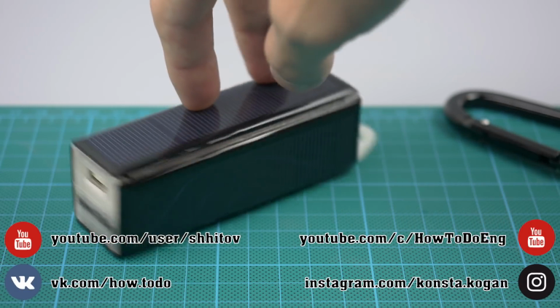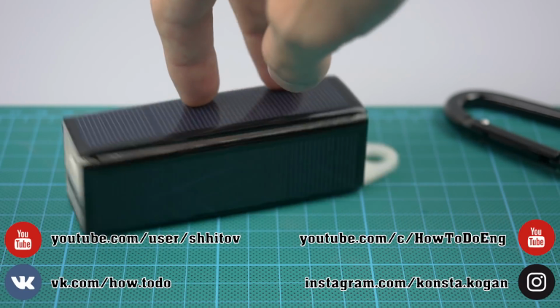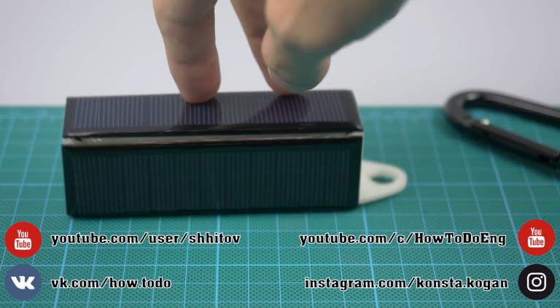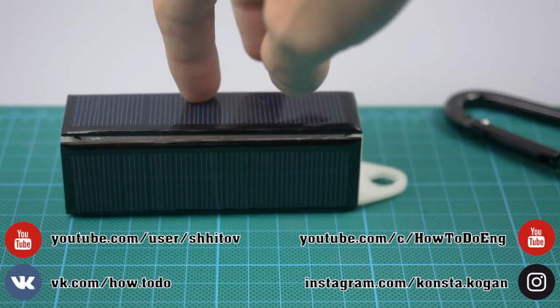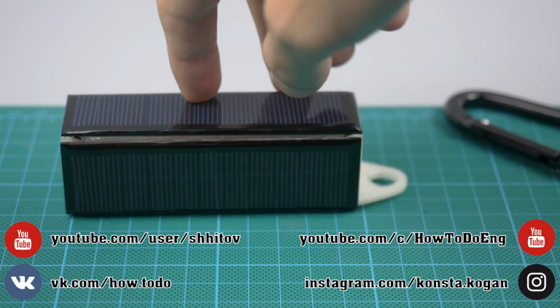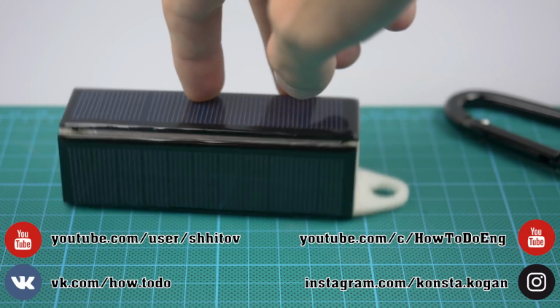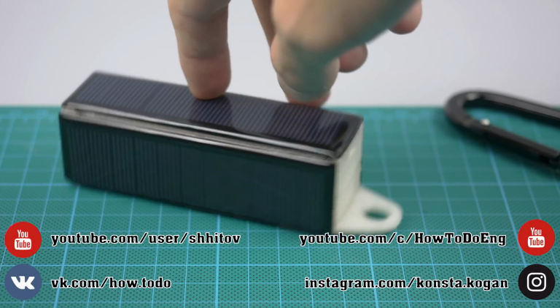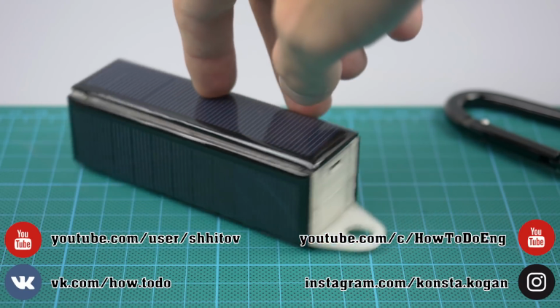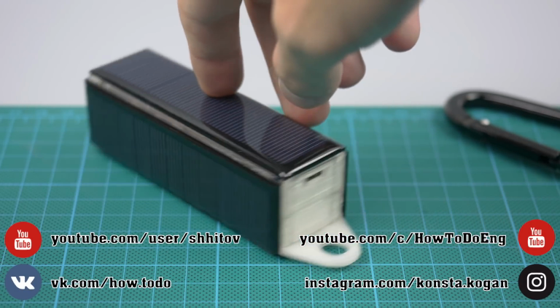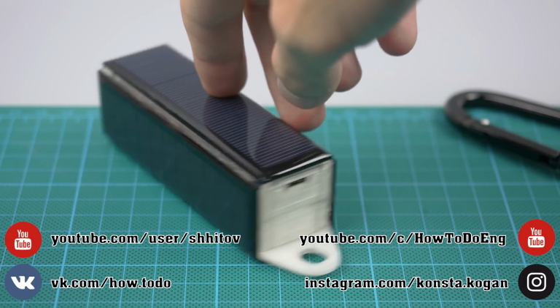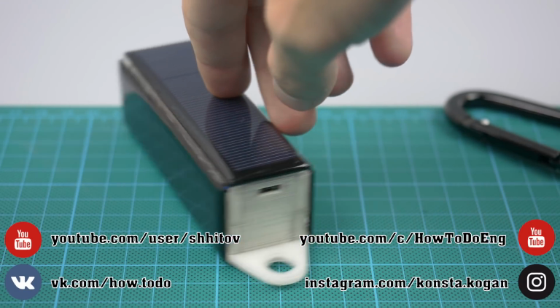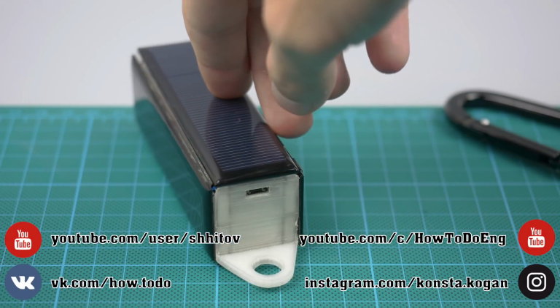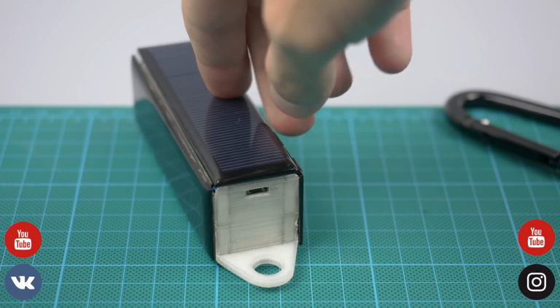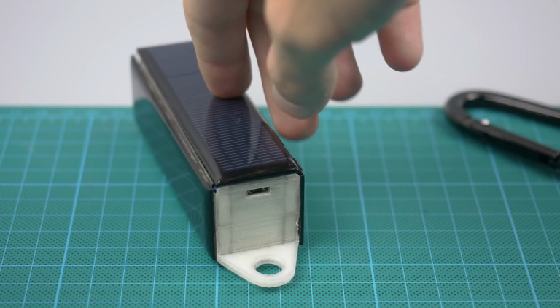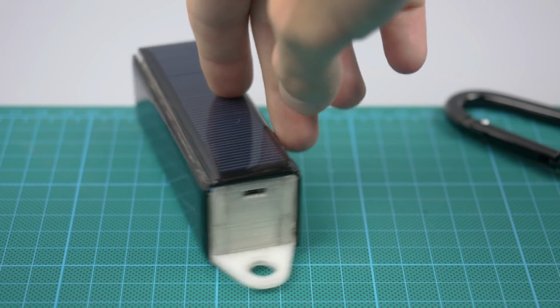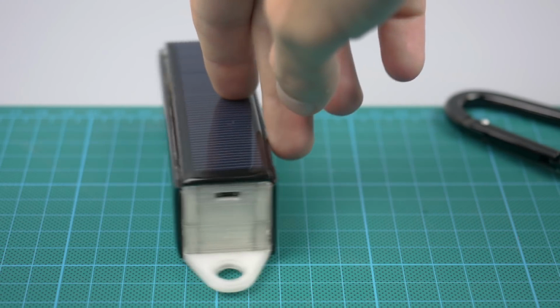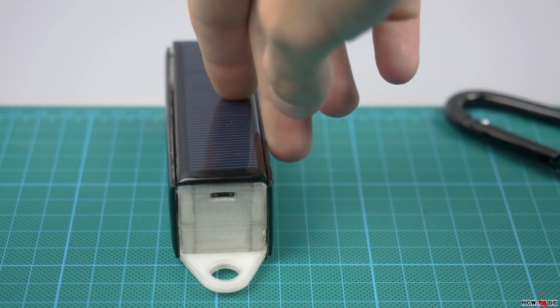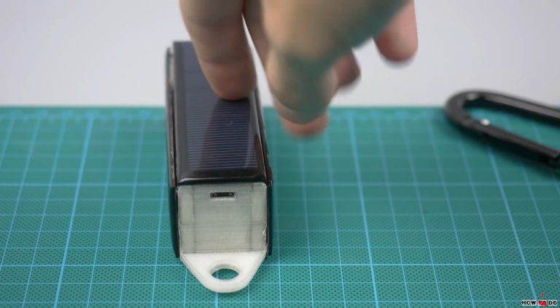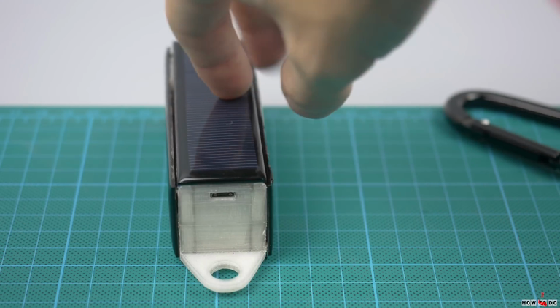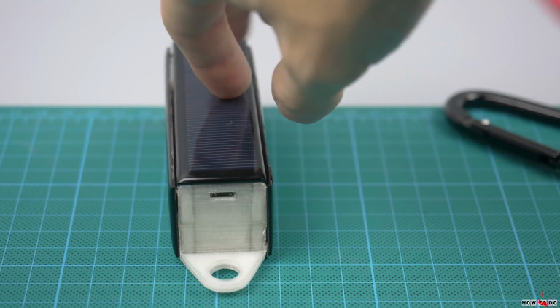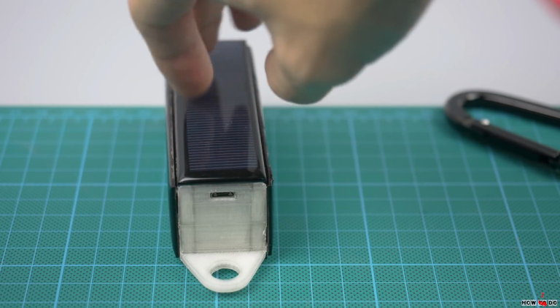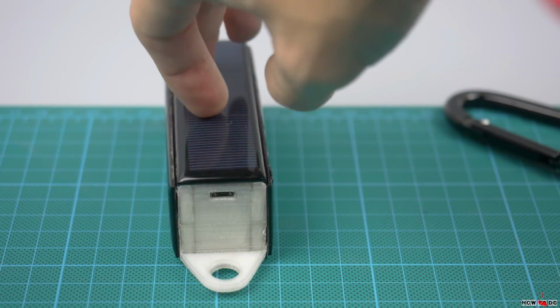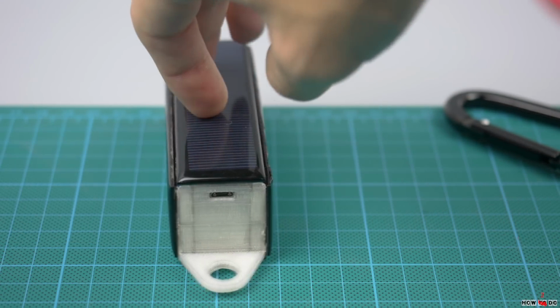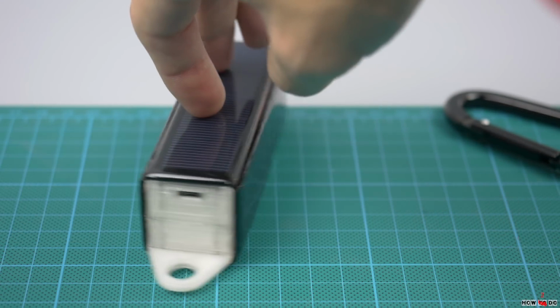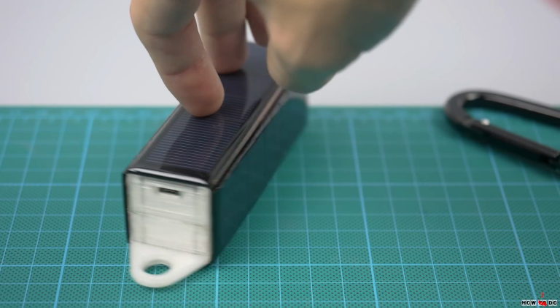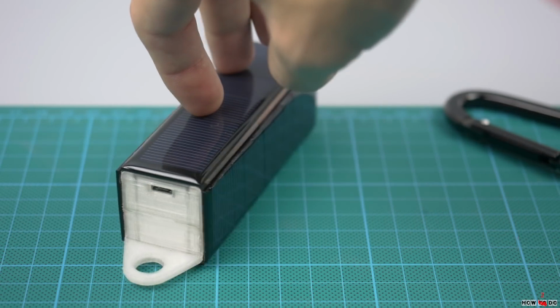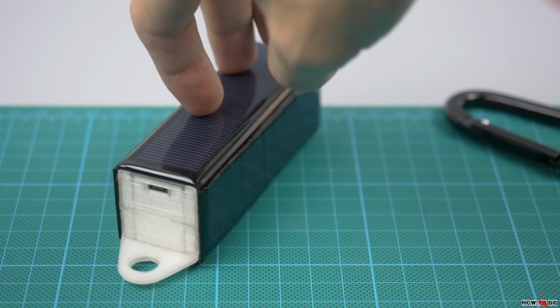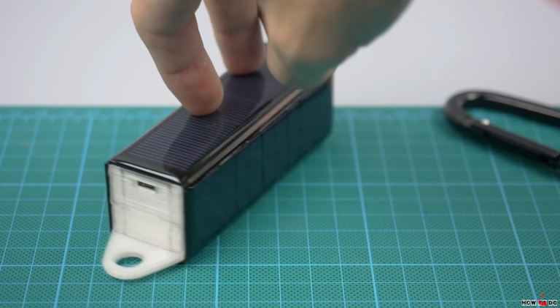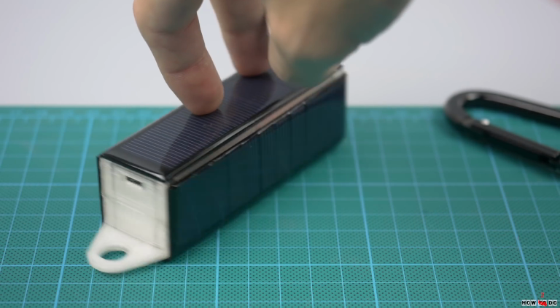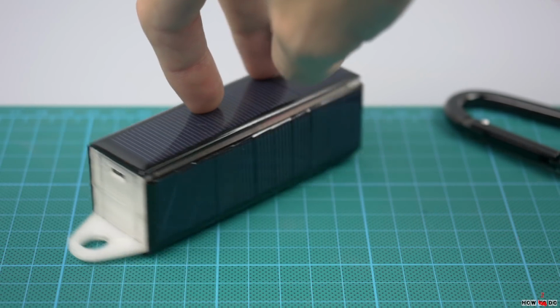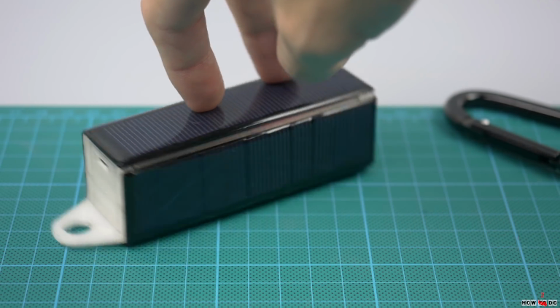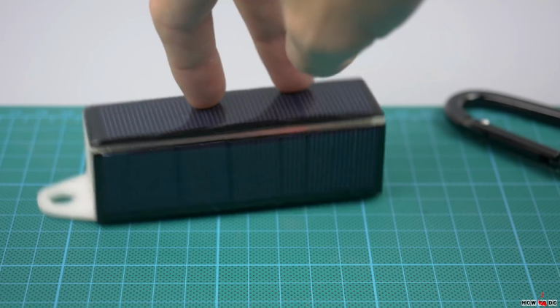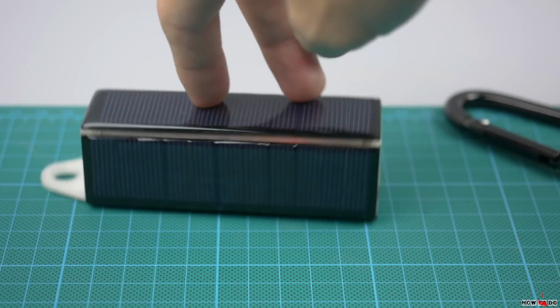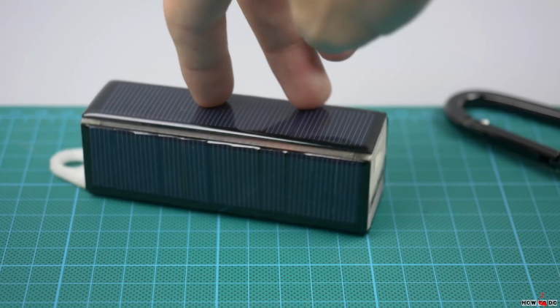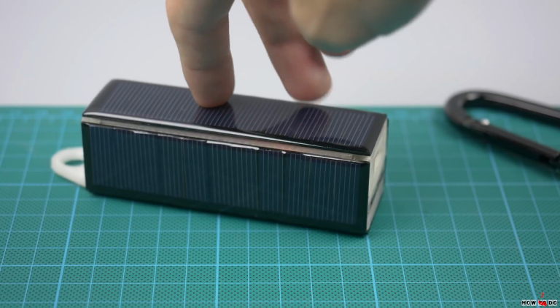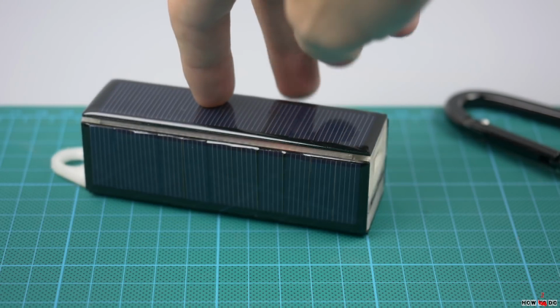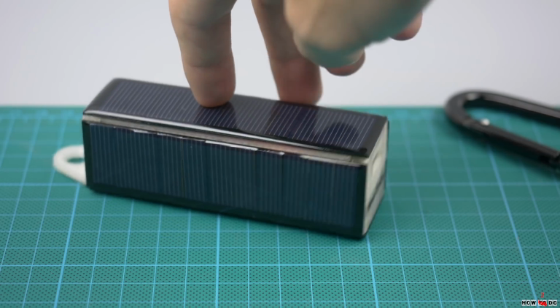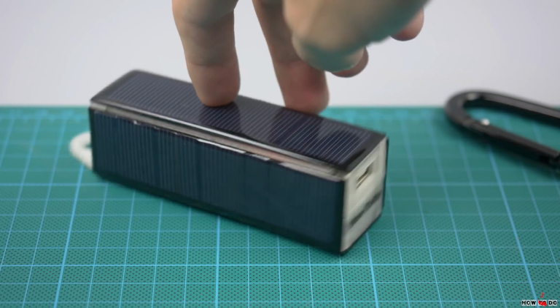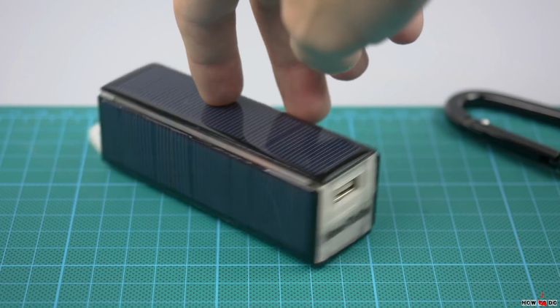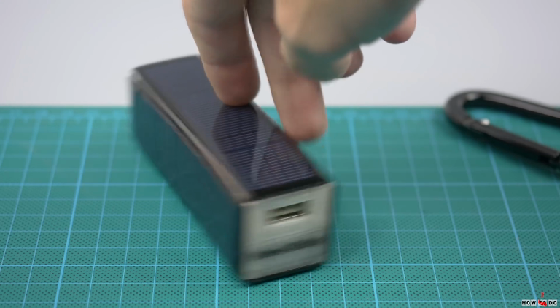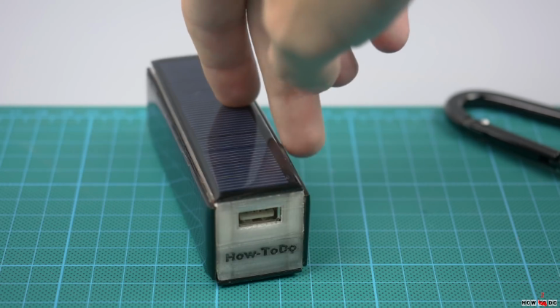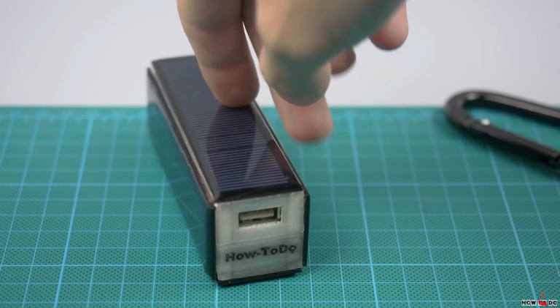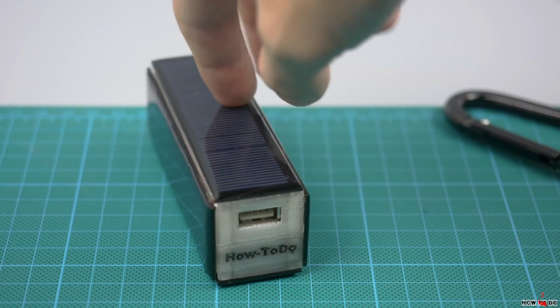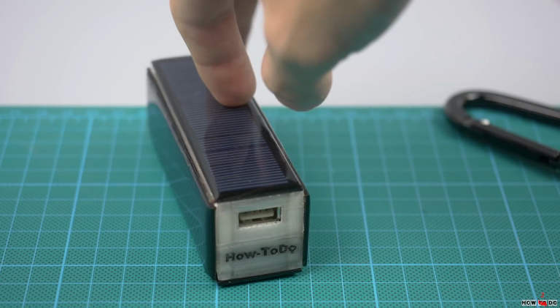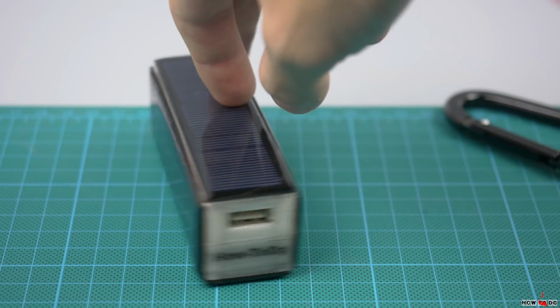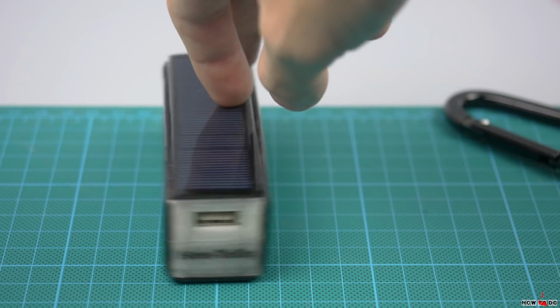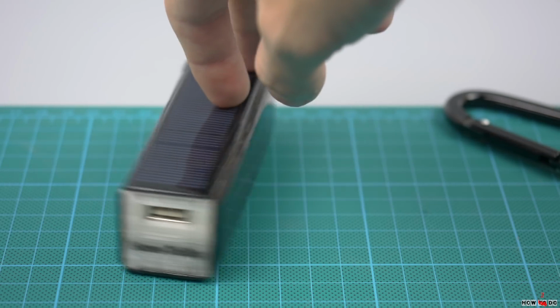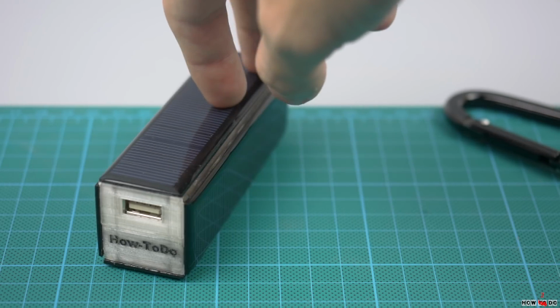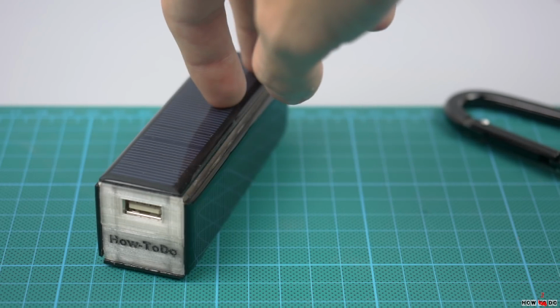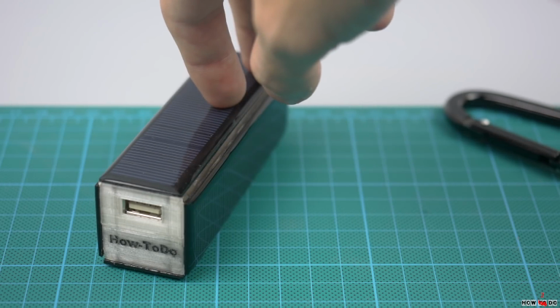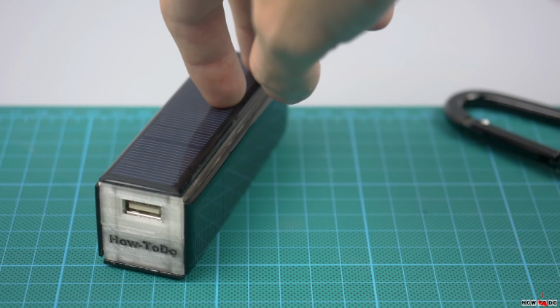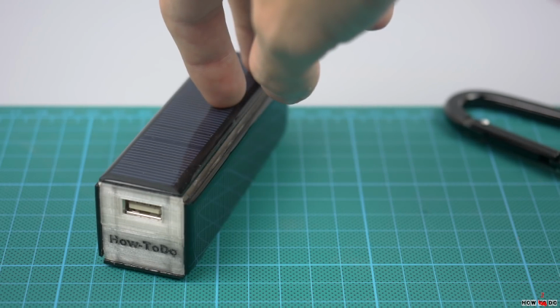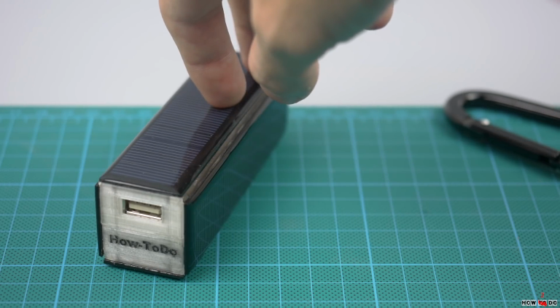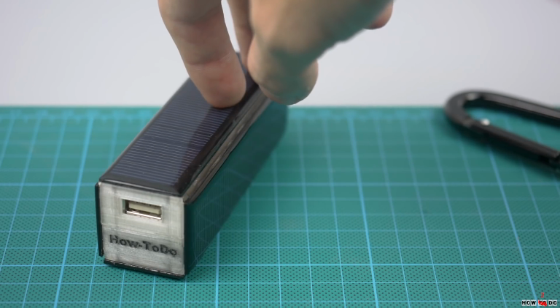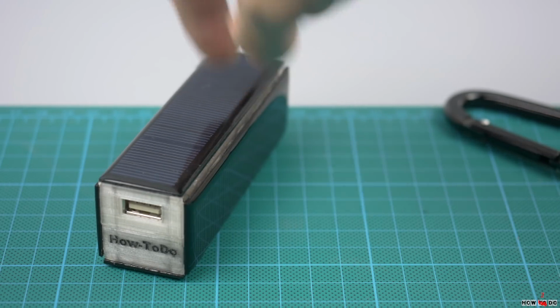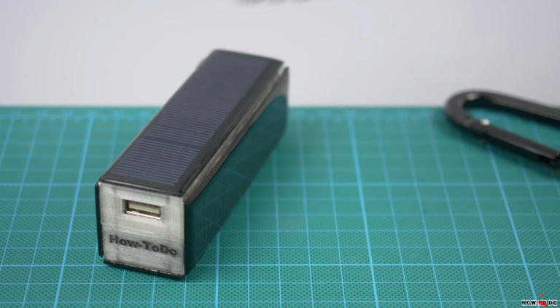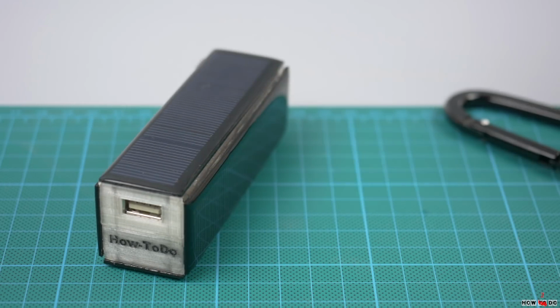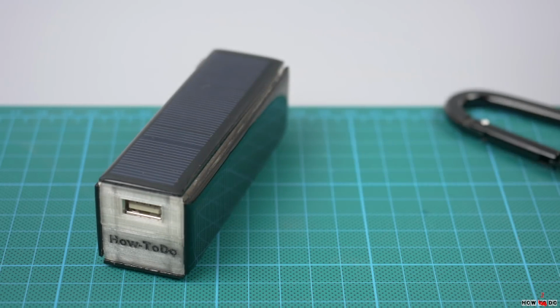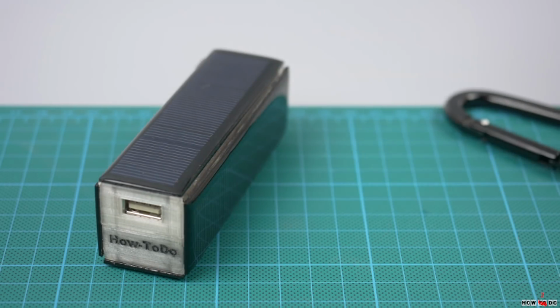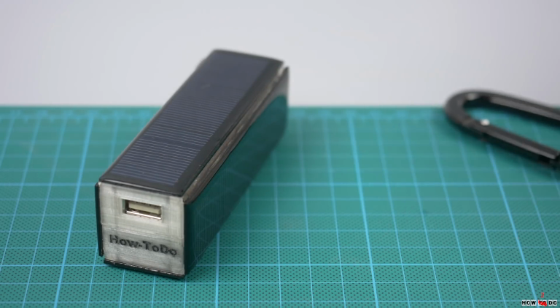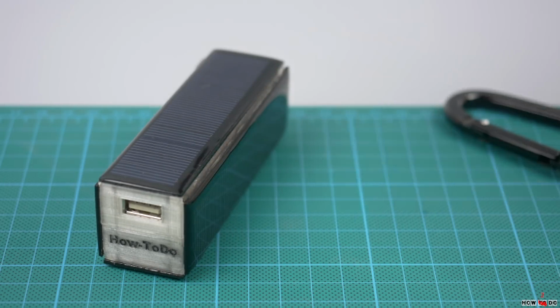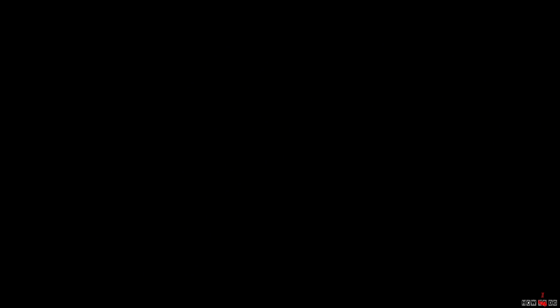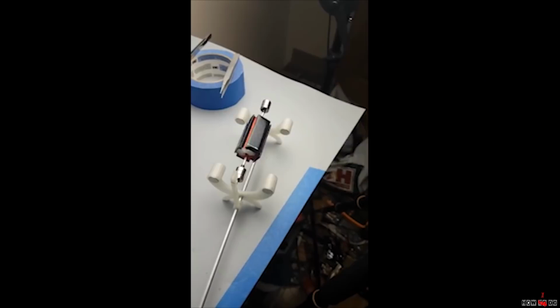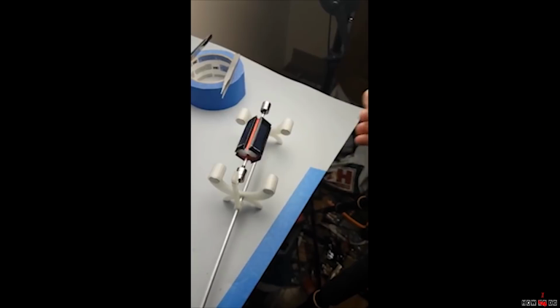Hello everybody, how do you do? This is project how to do, my name is Konstantin and today I'll make this power bank with solar panels.